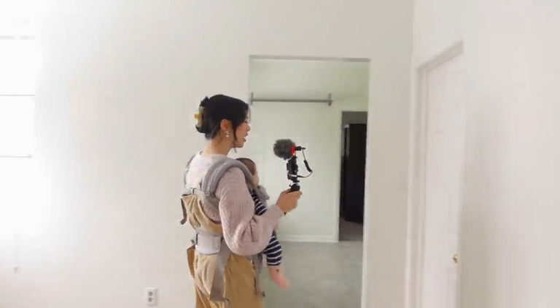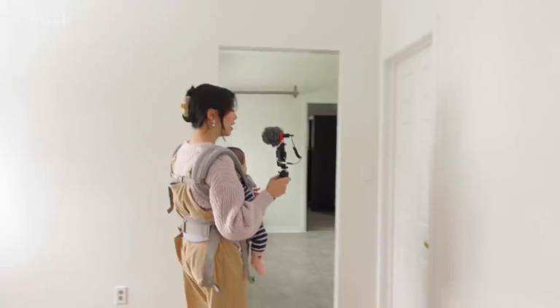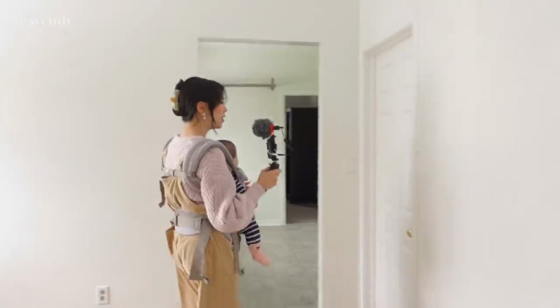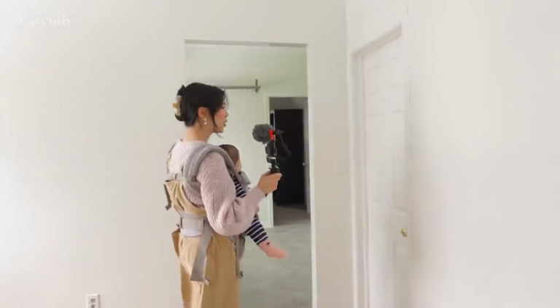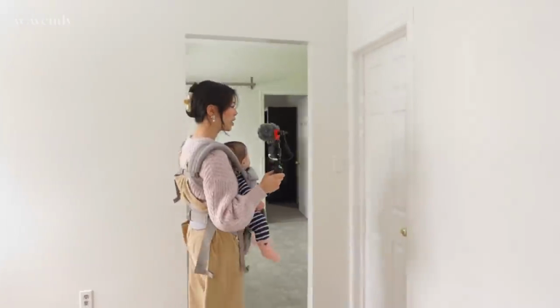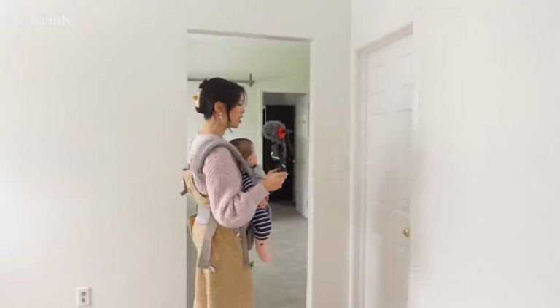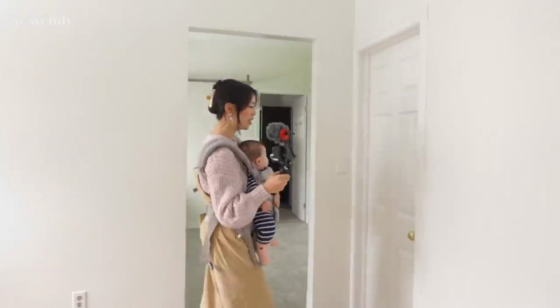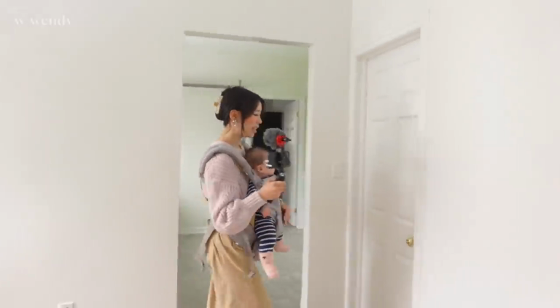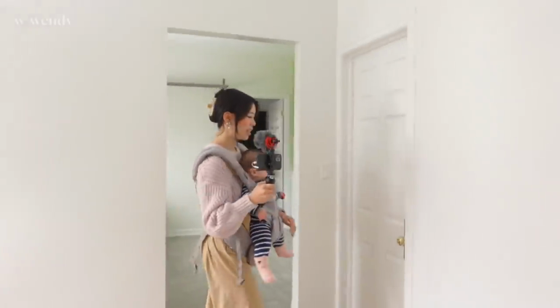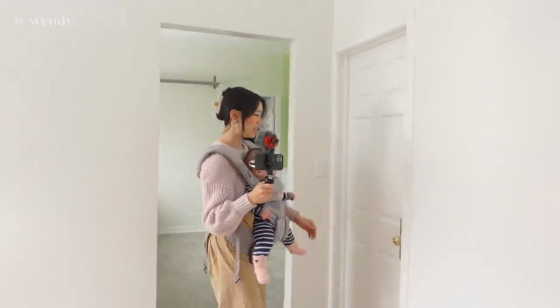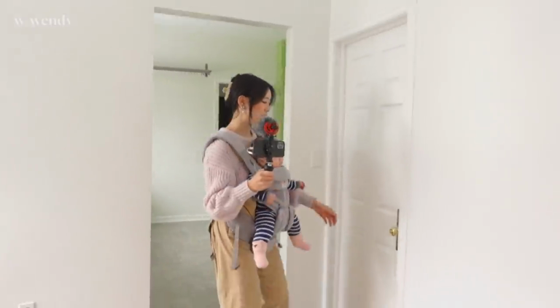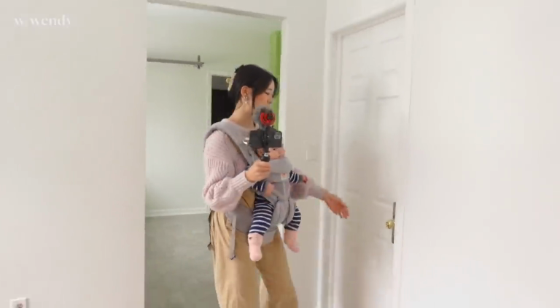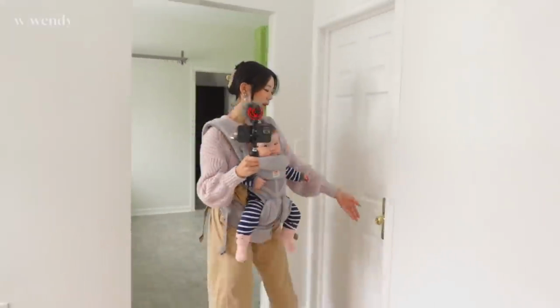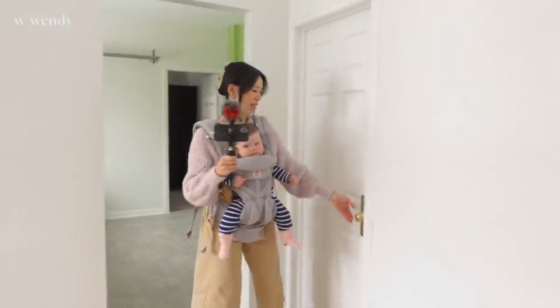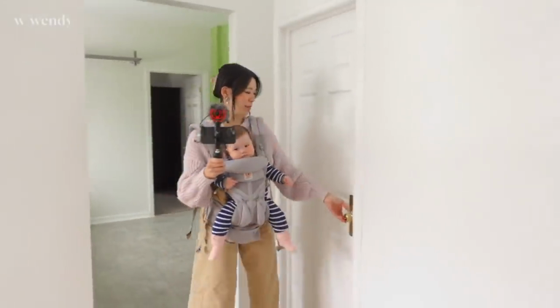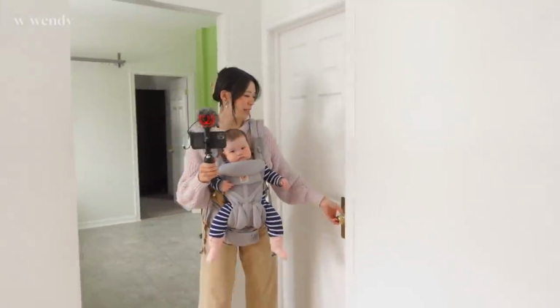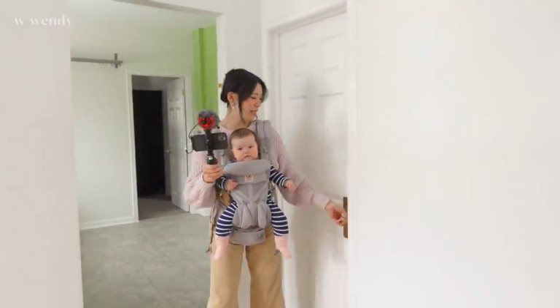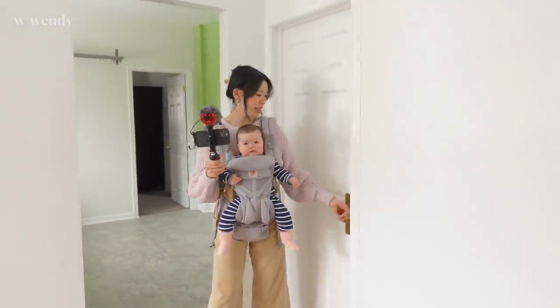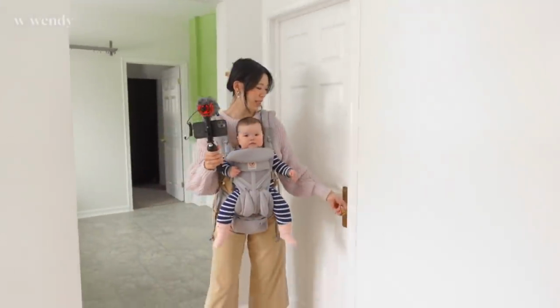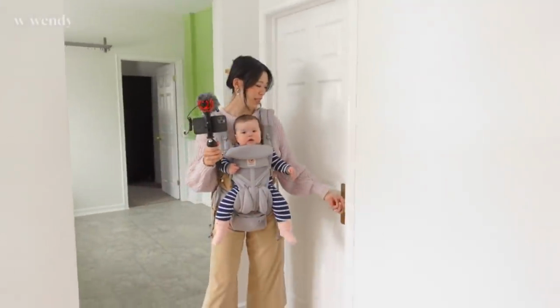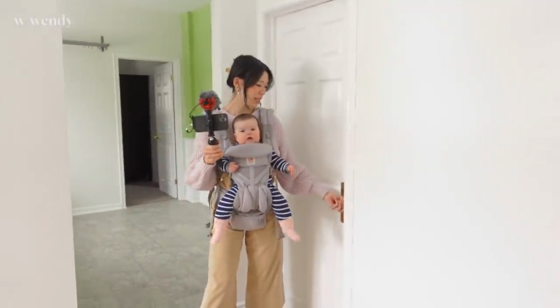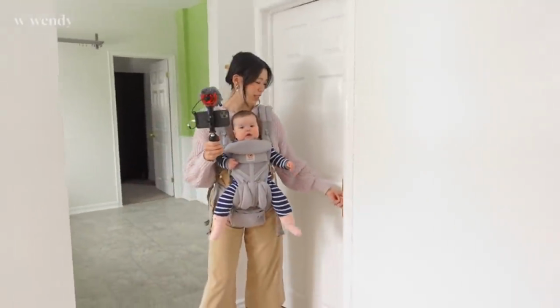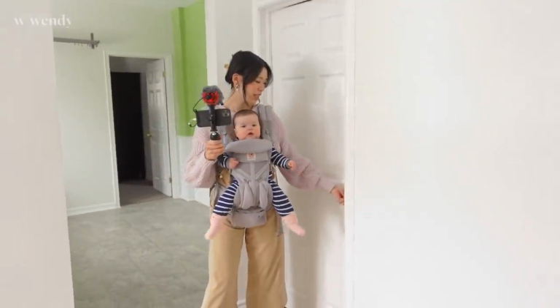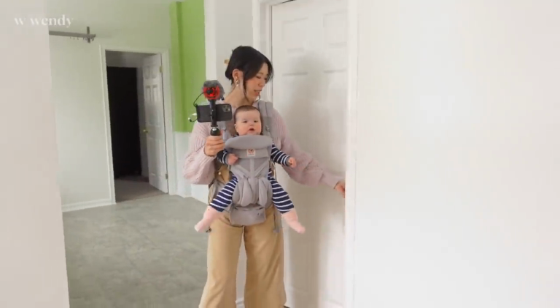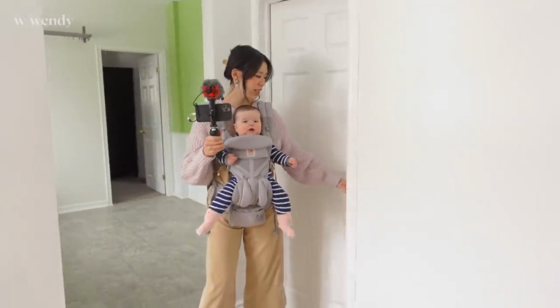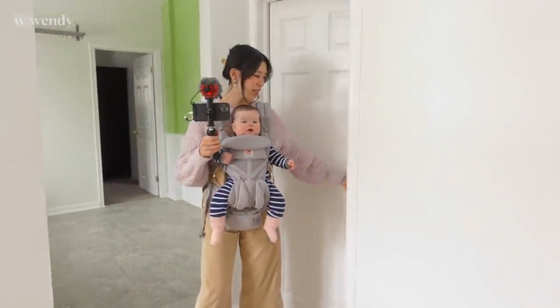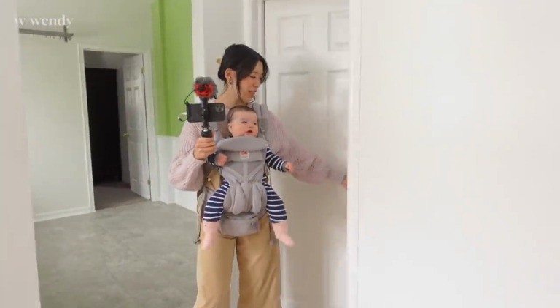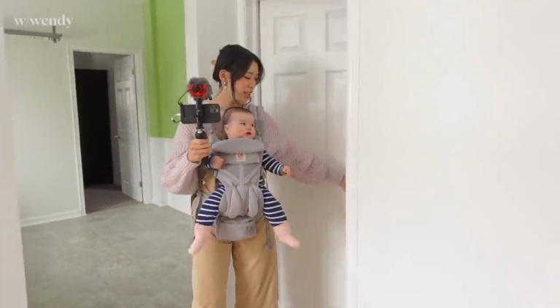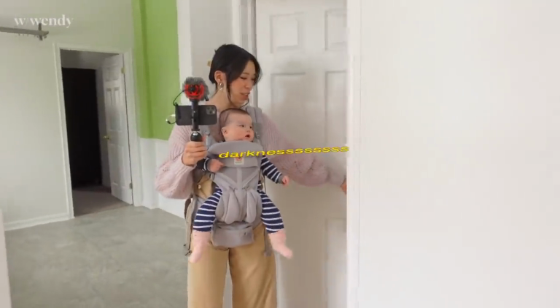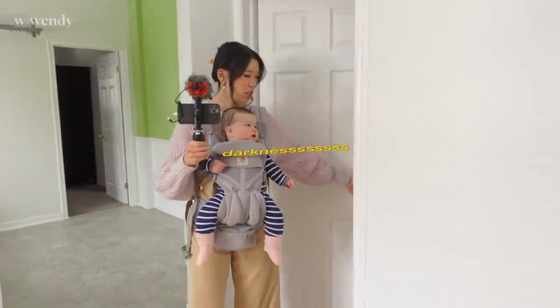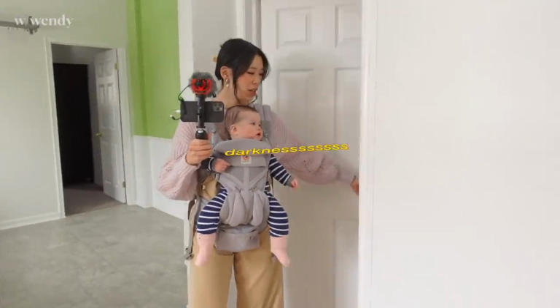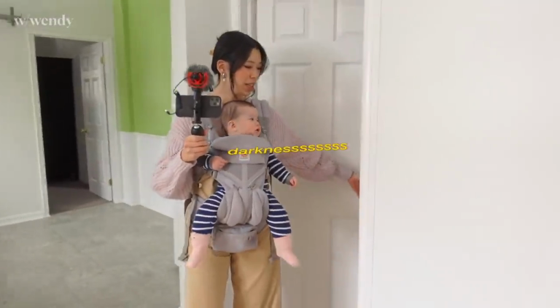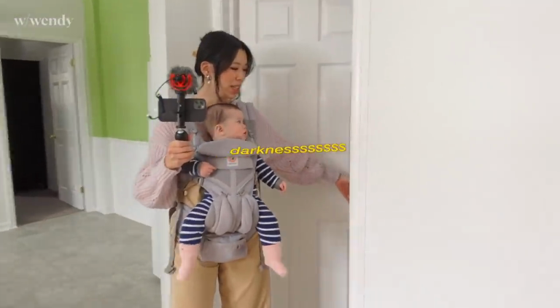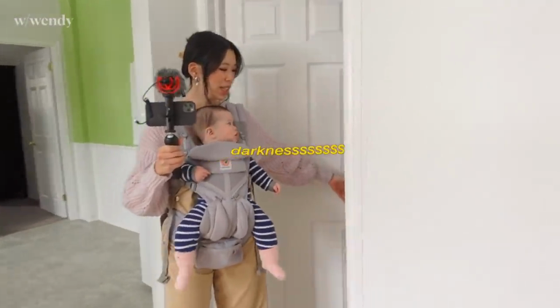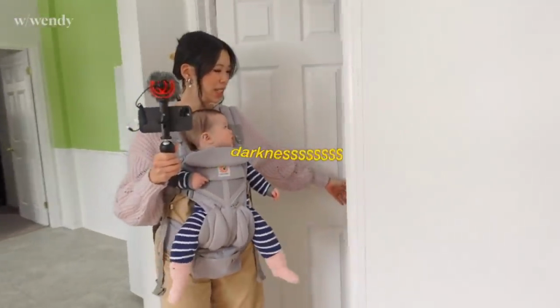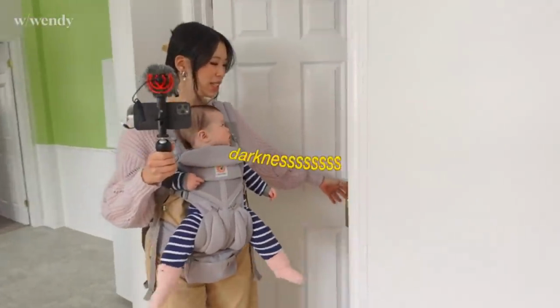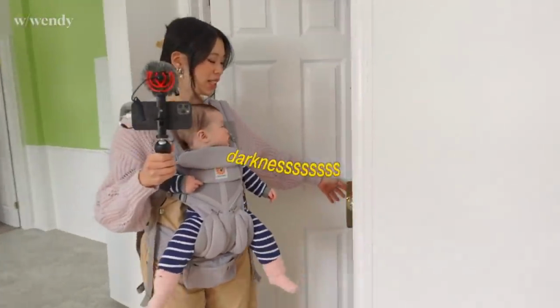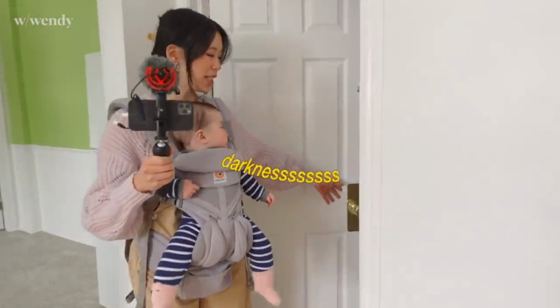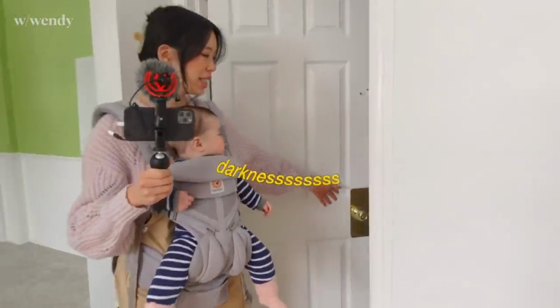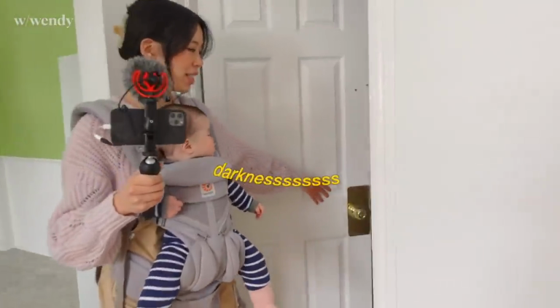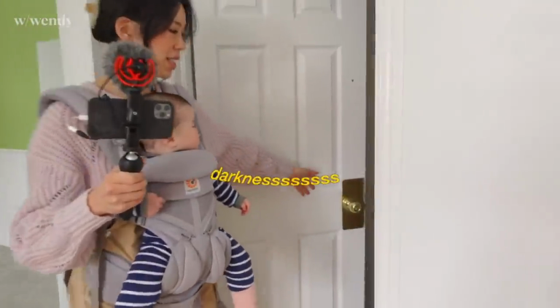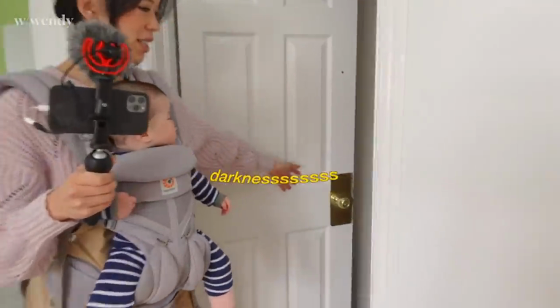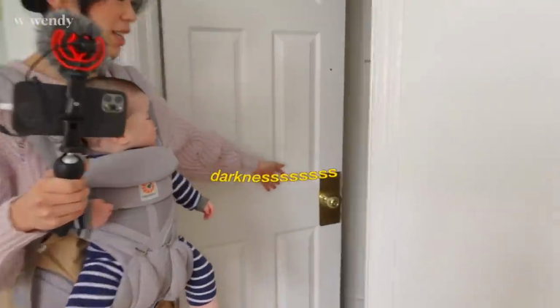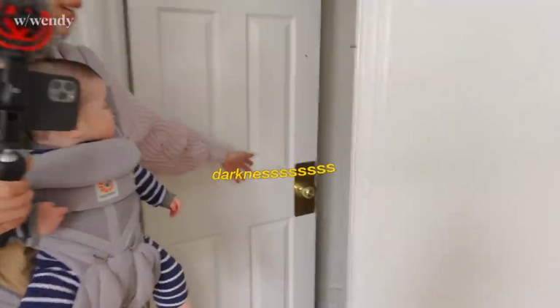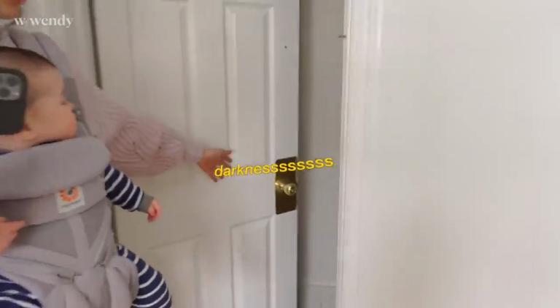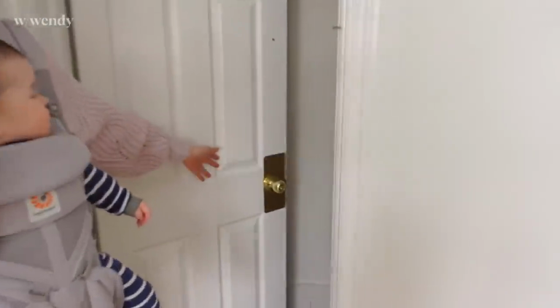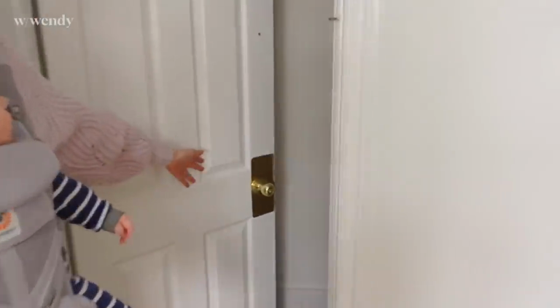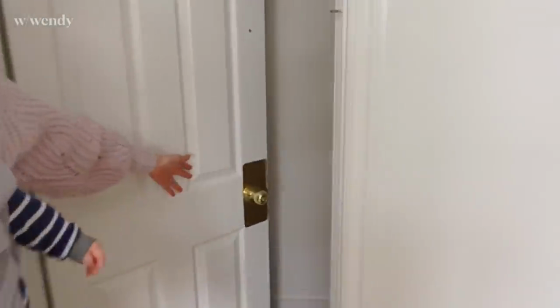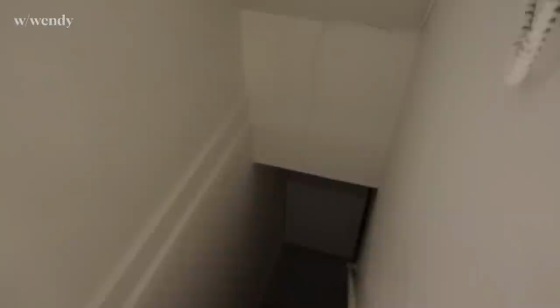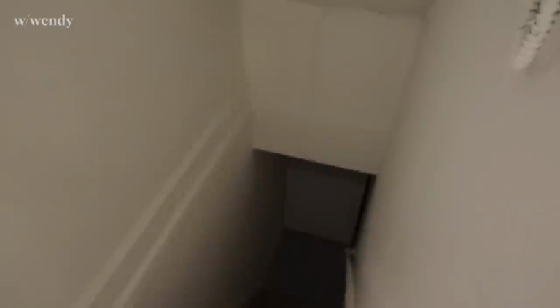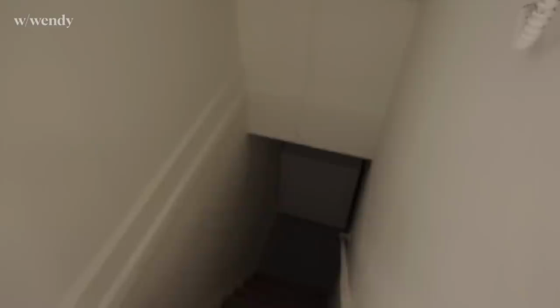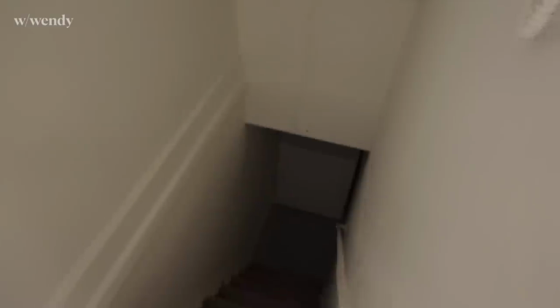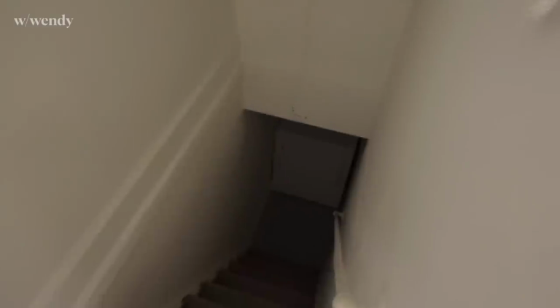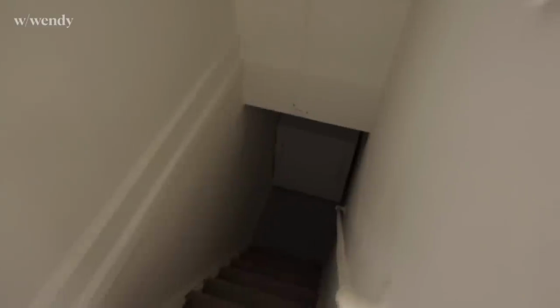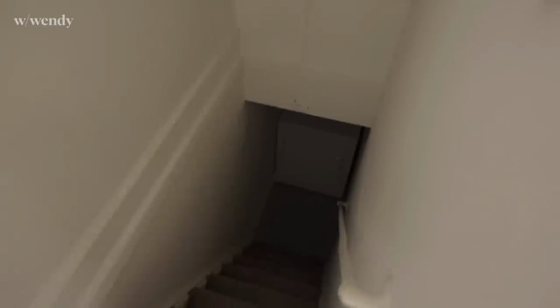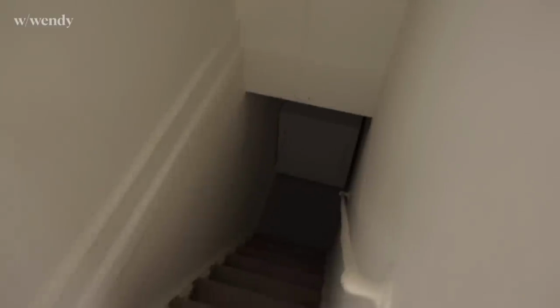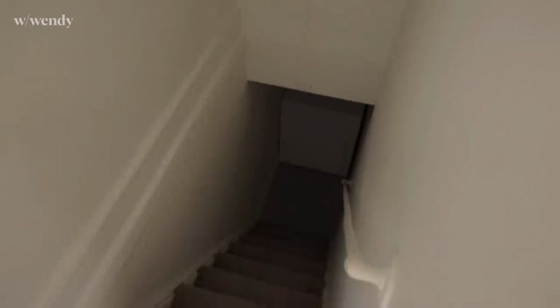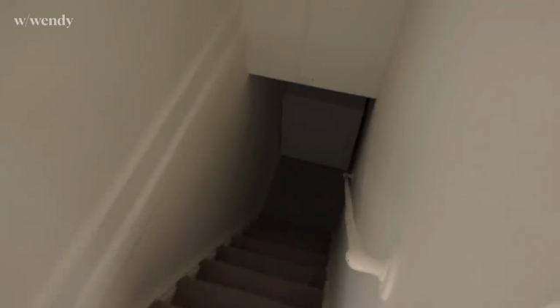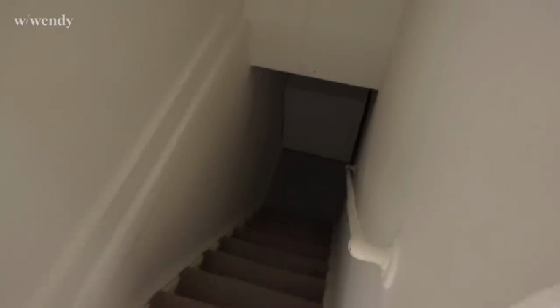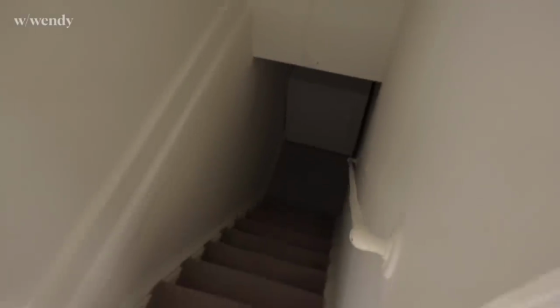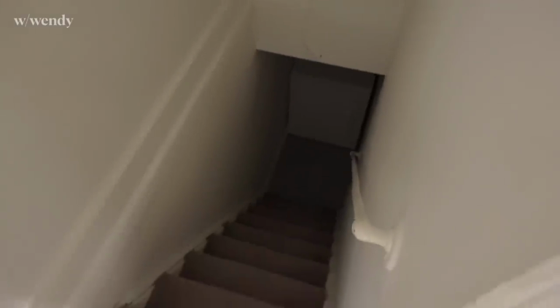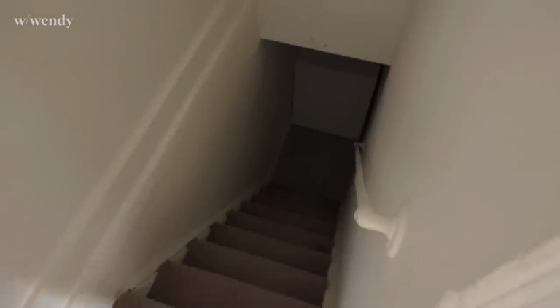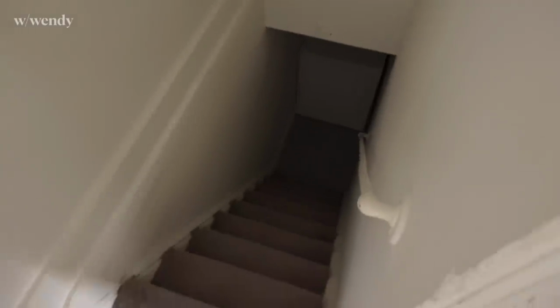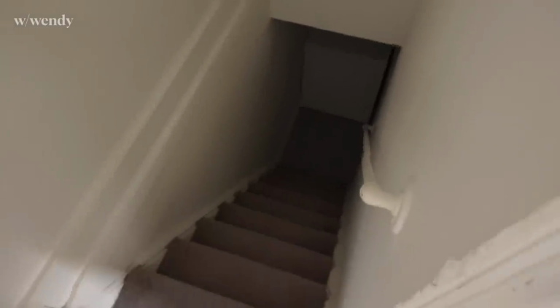There's a door that leads to the basement — currently pretty dark down there. For now, there's a laundry unit down there.